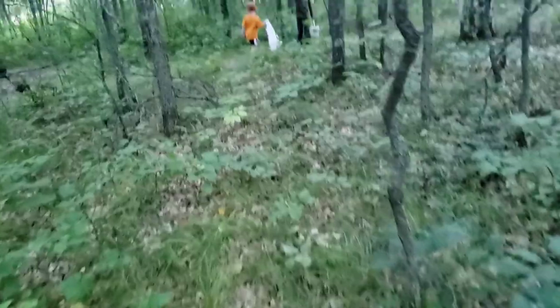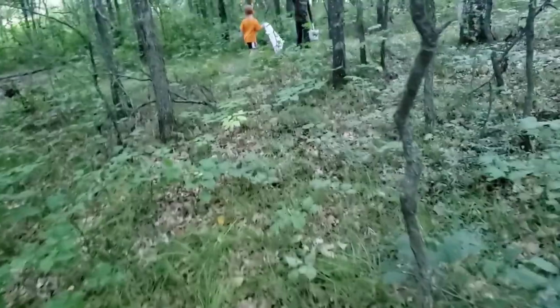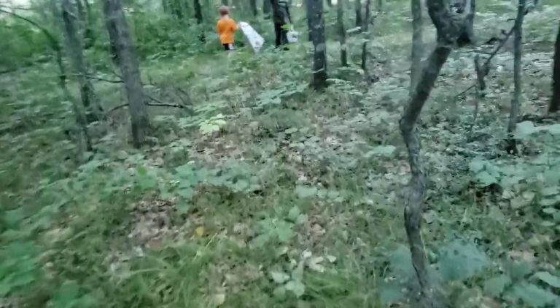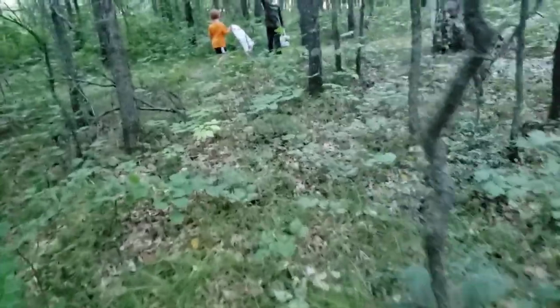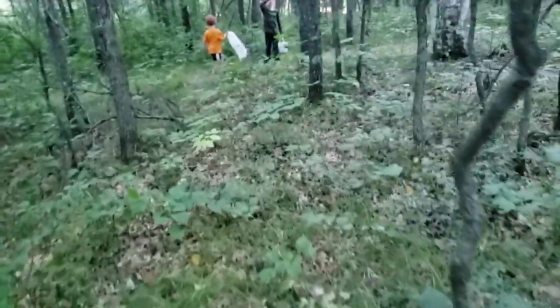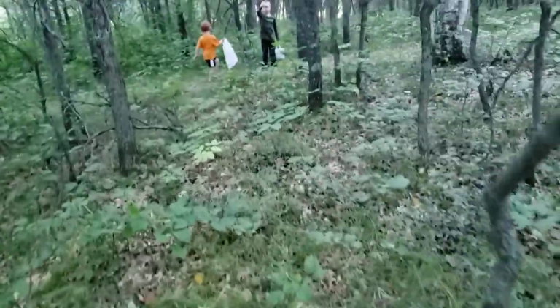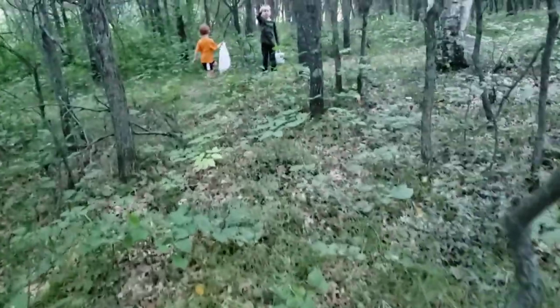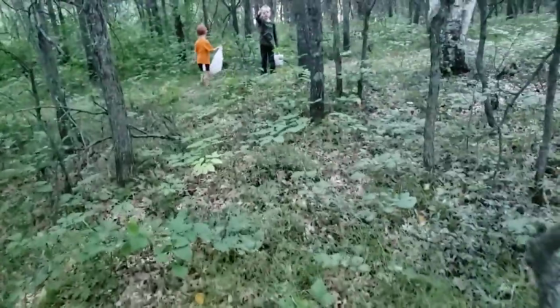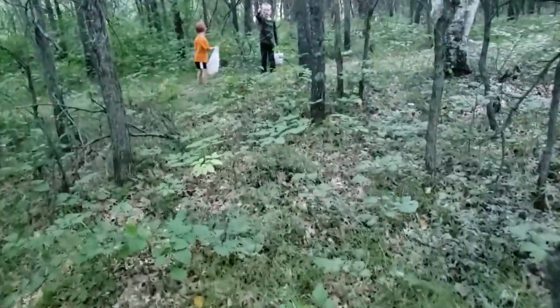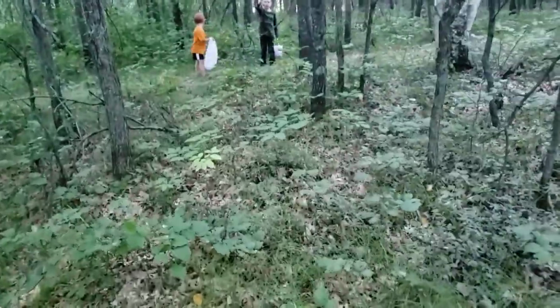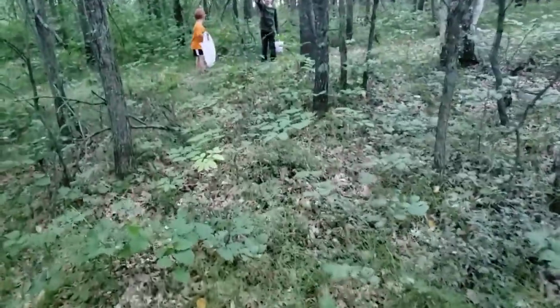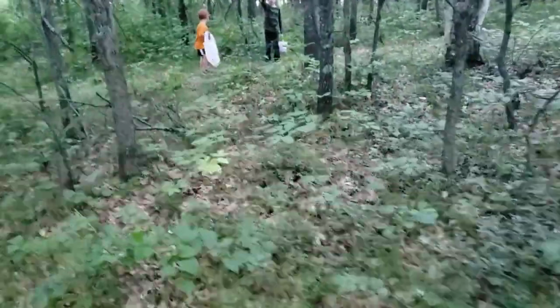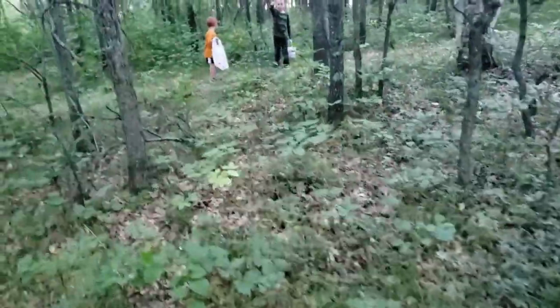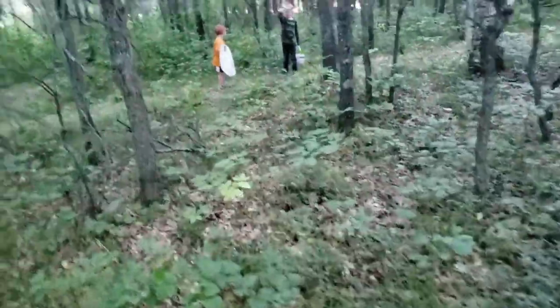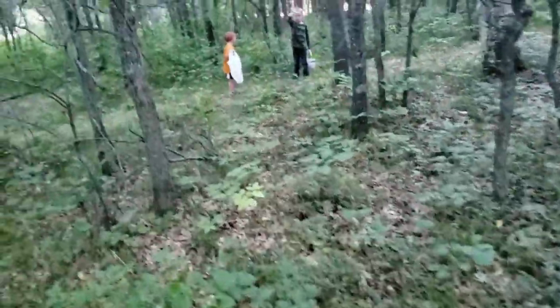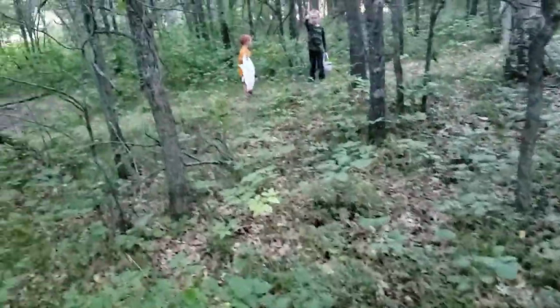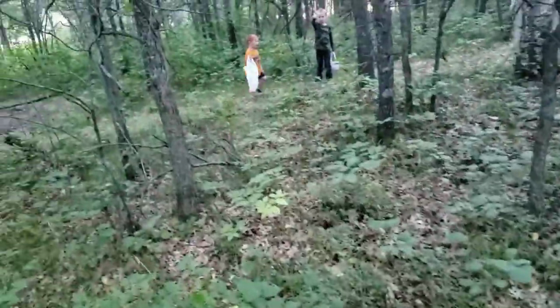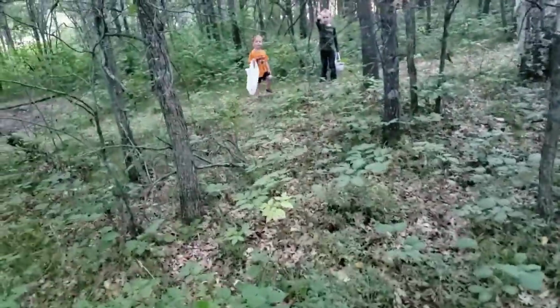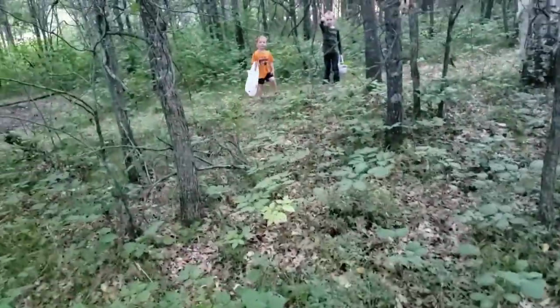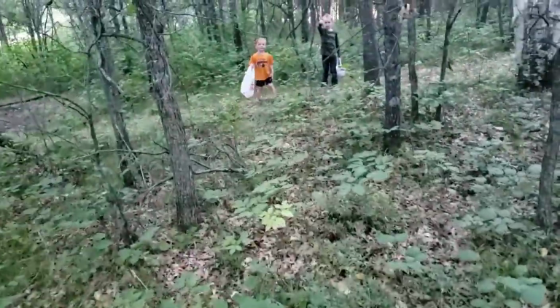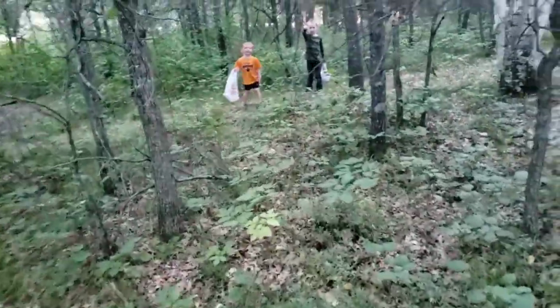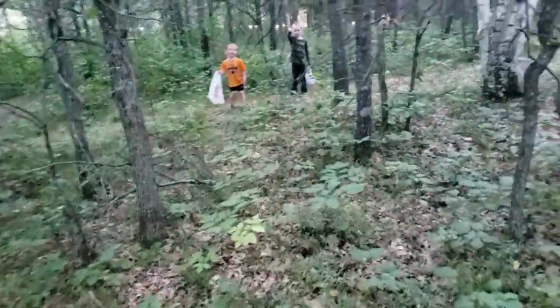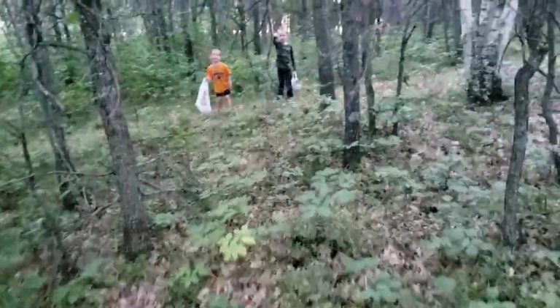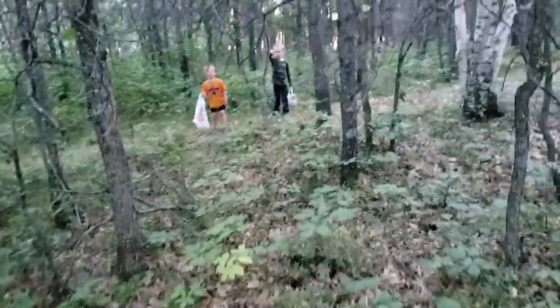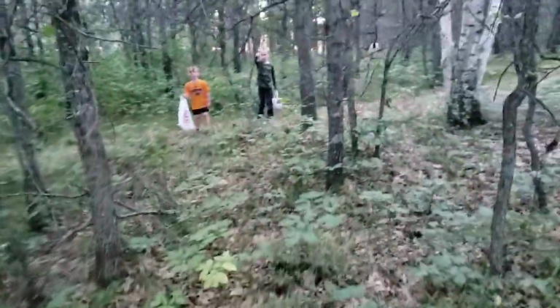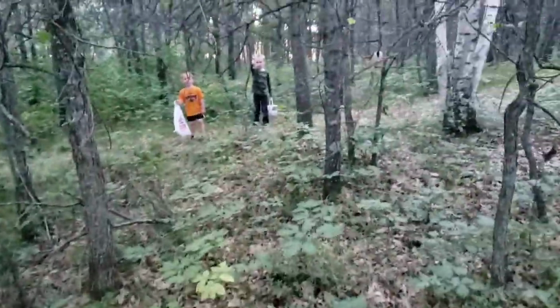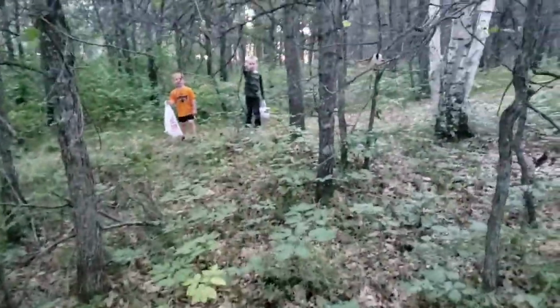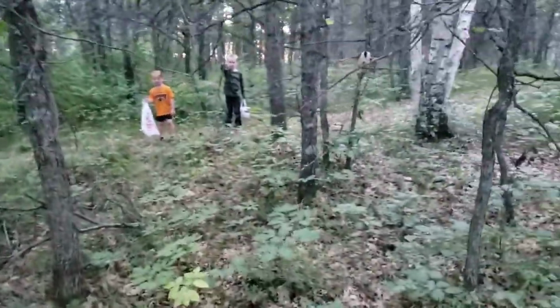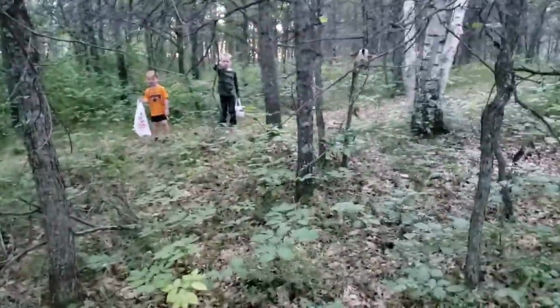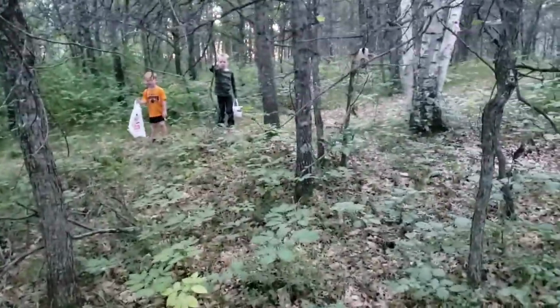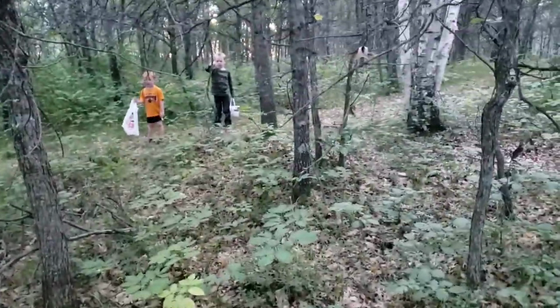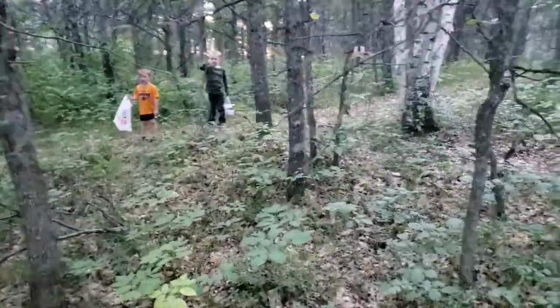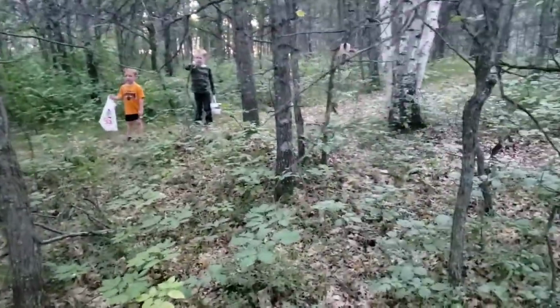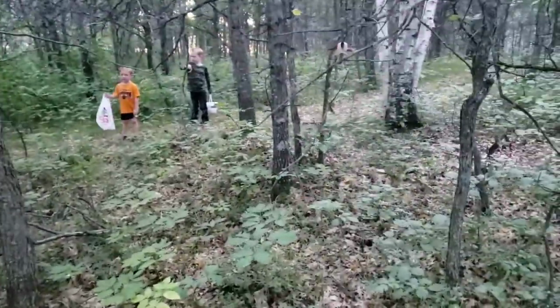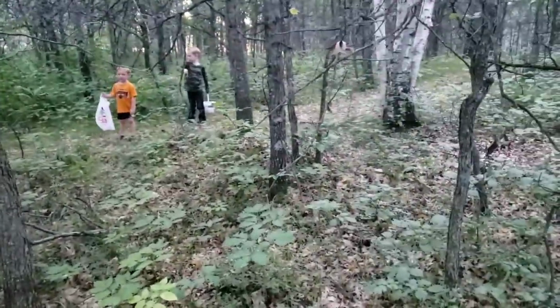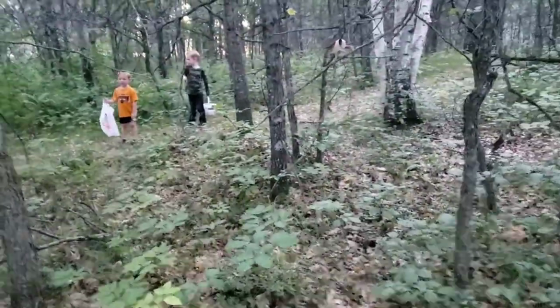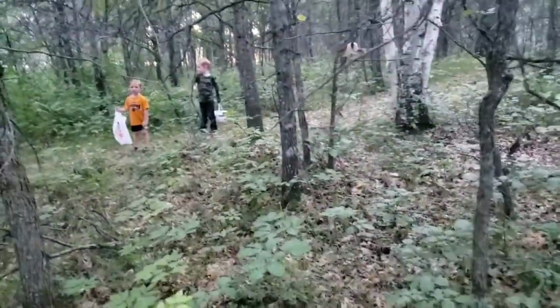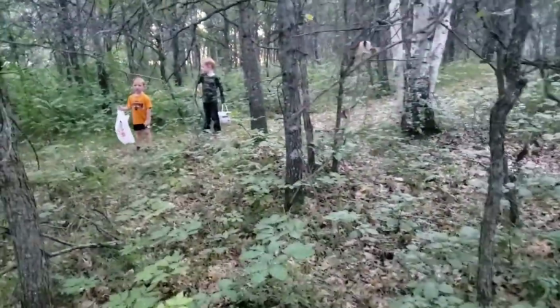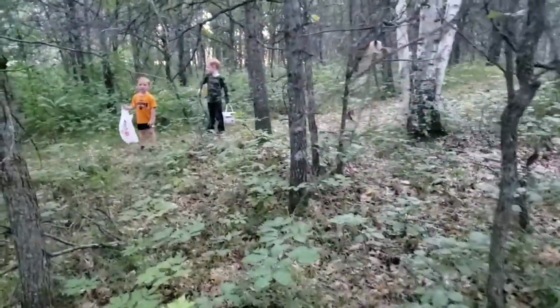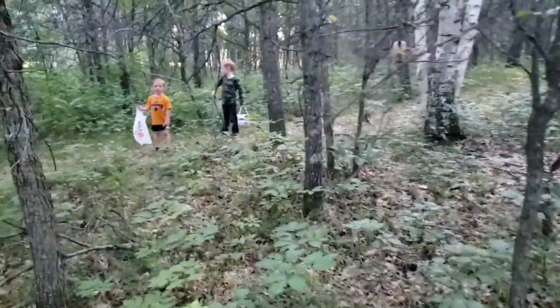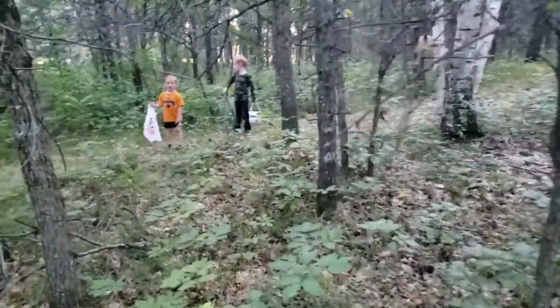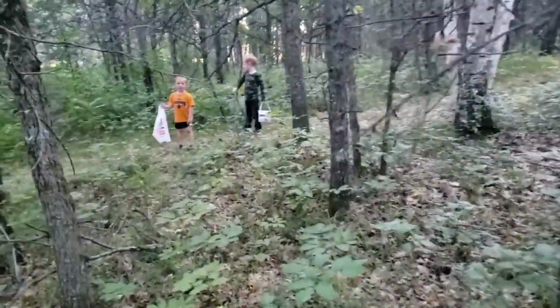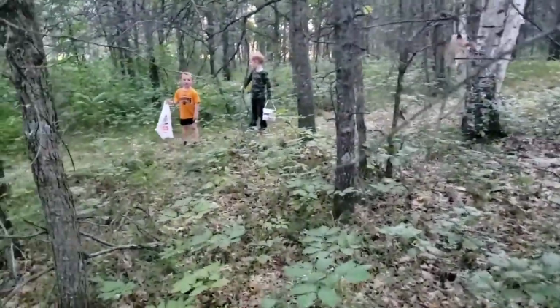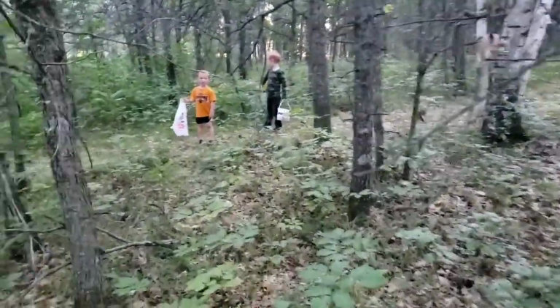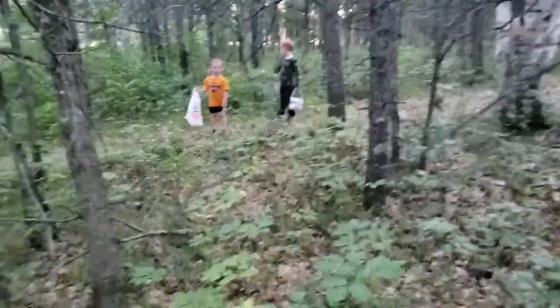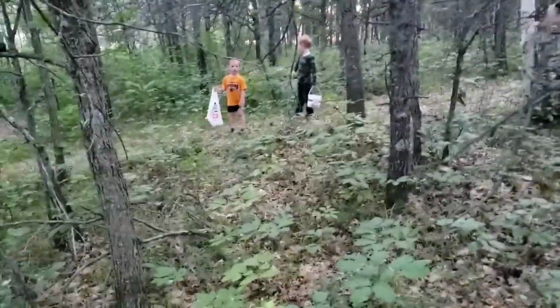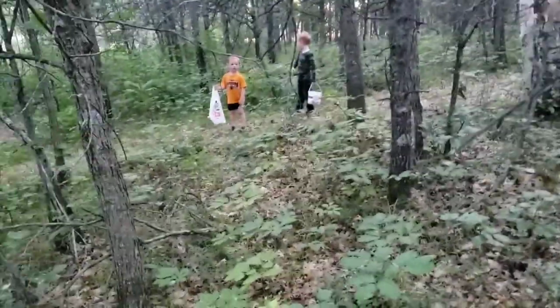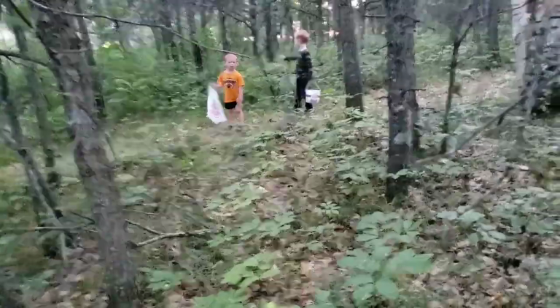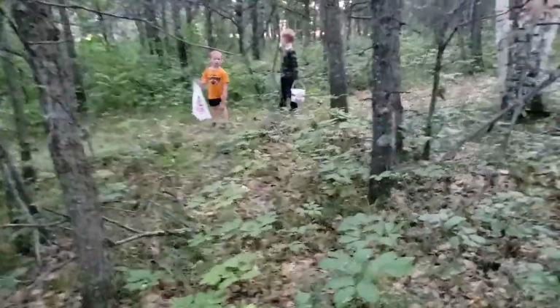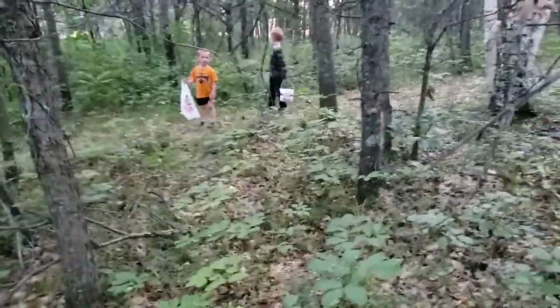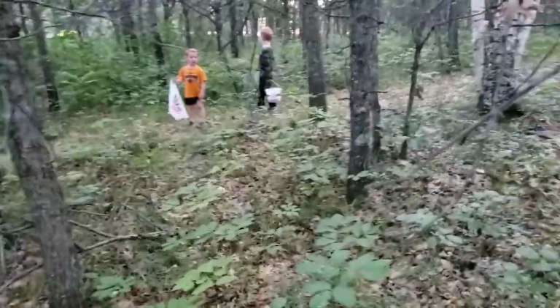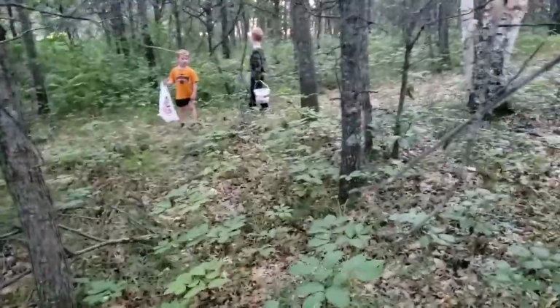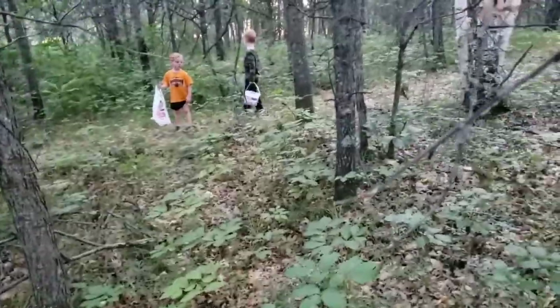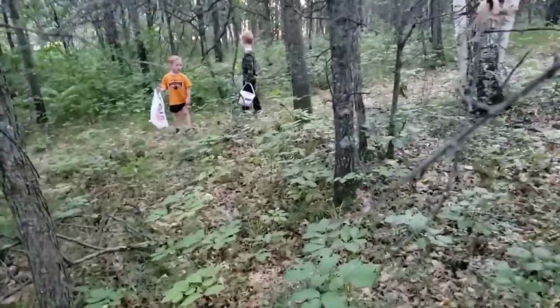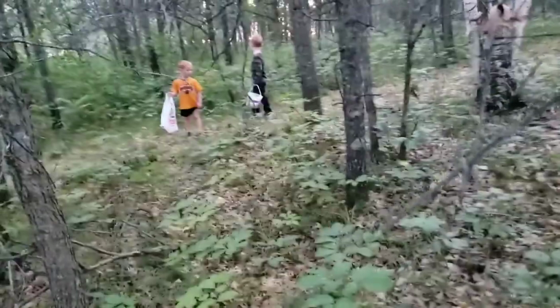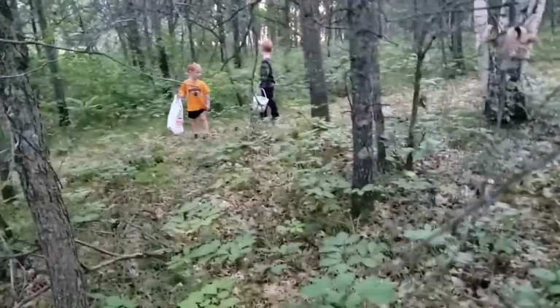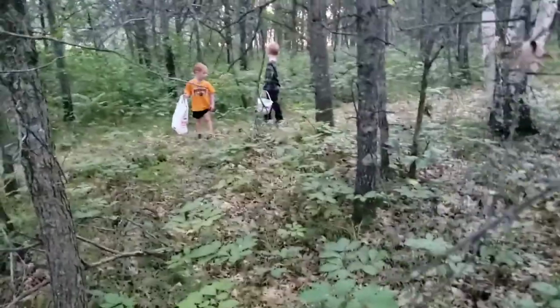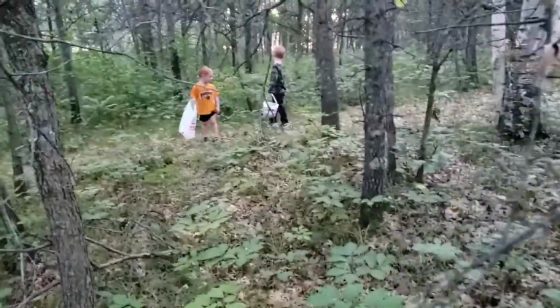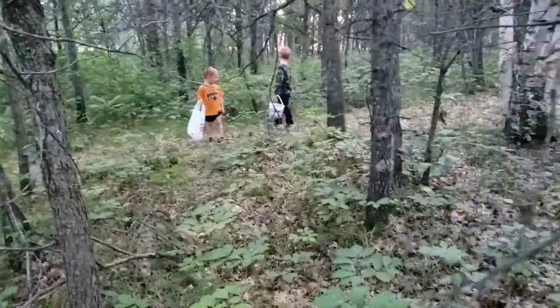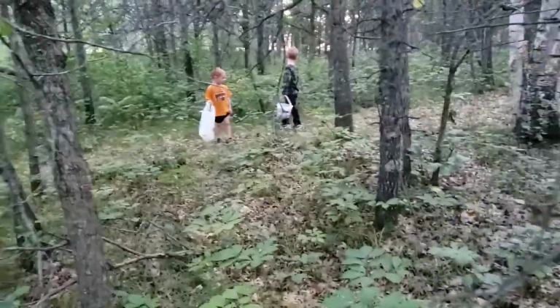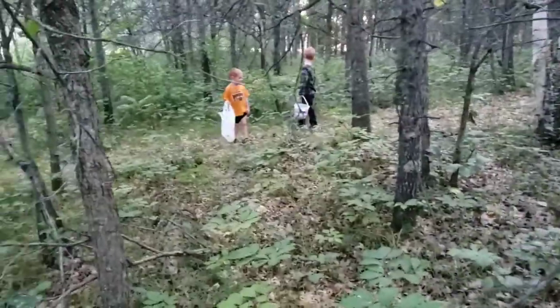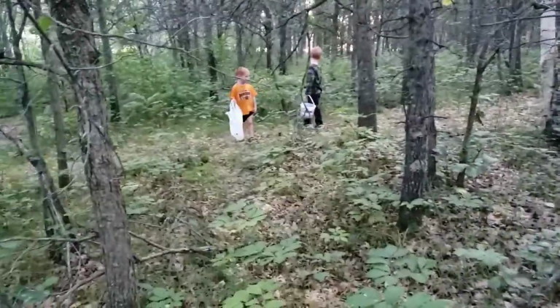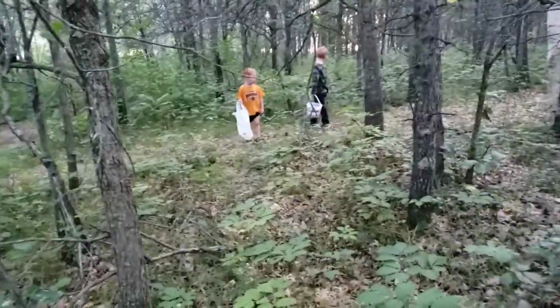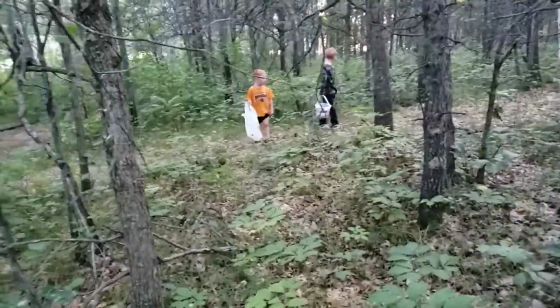You found a bolete? That's another oak bolete, buddy. Those are kind of bitter, so let's not keep that one, okay?